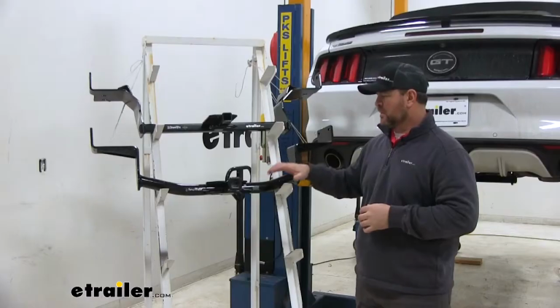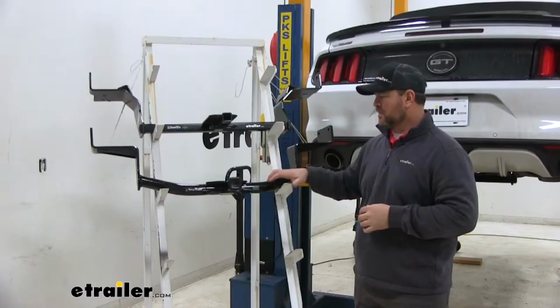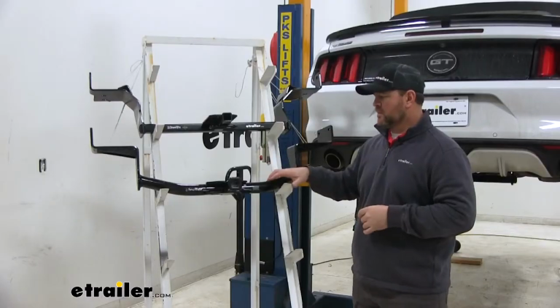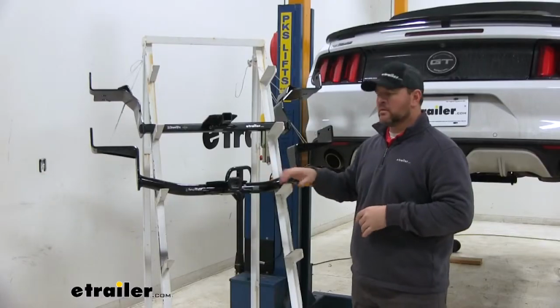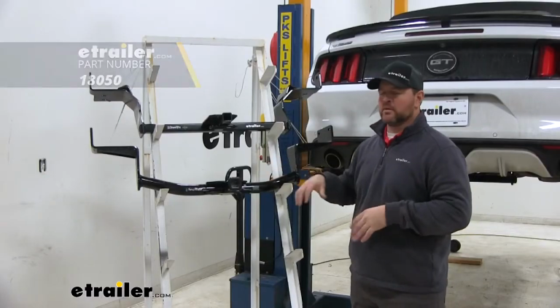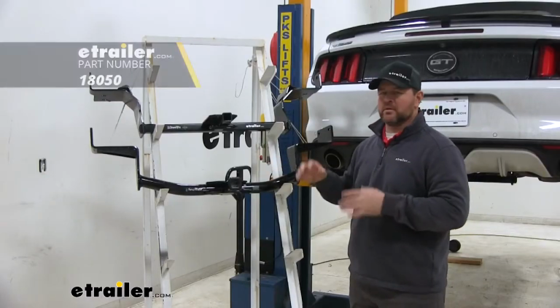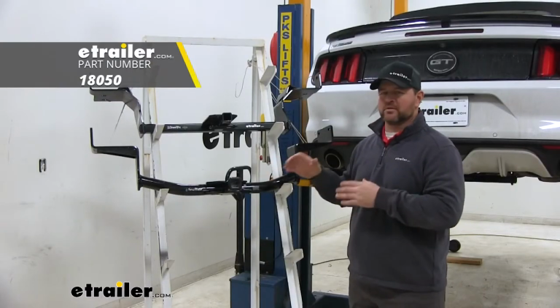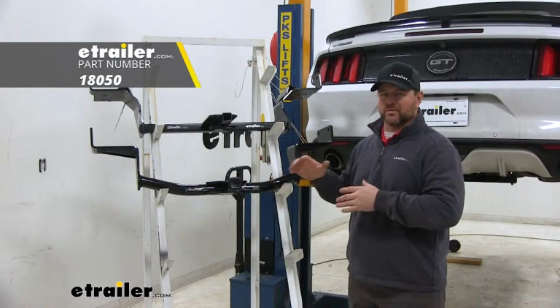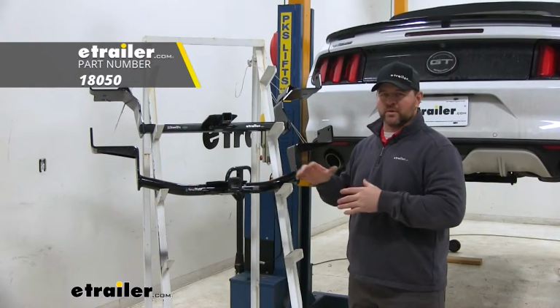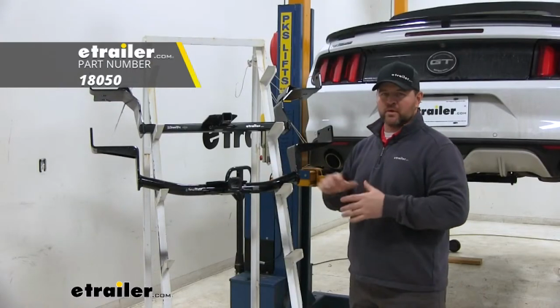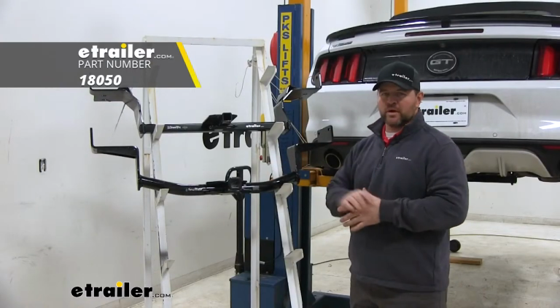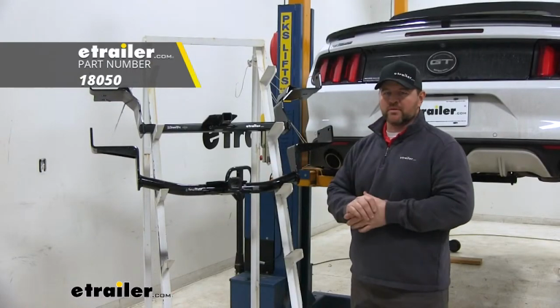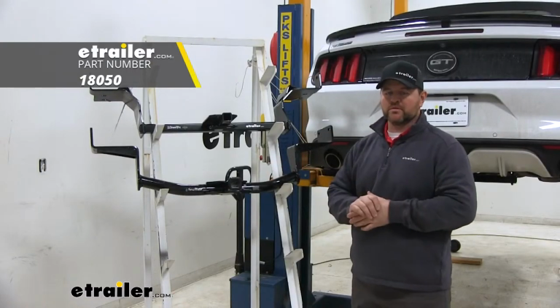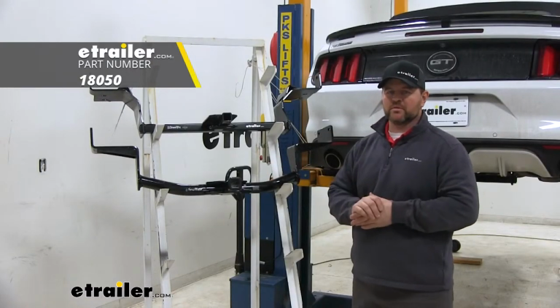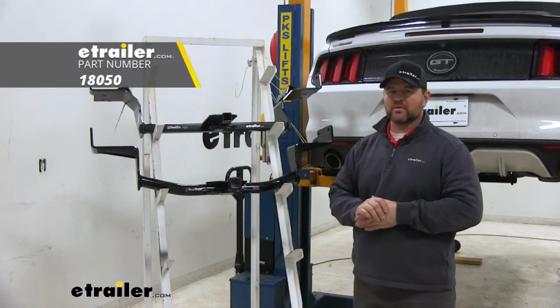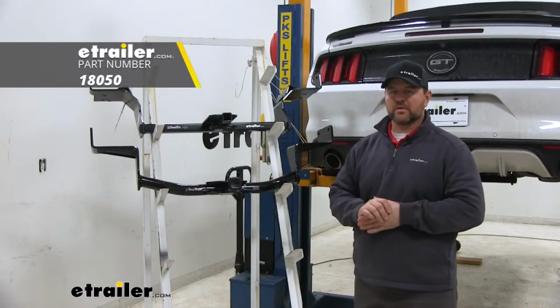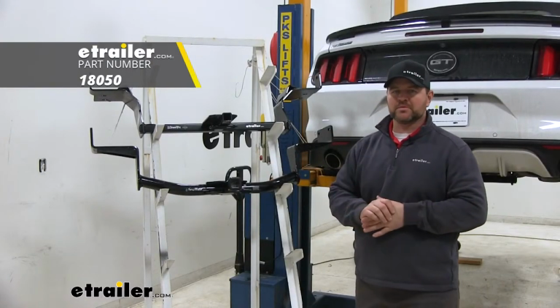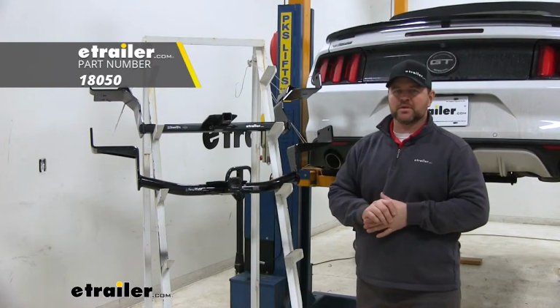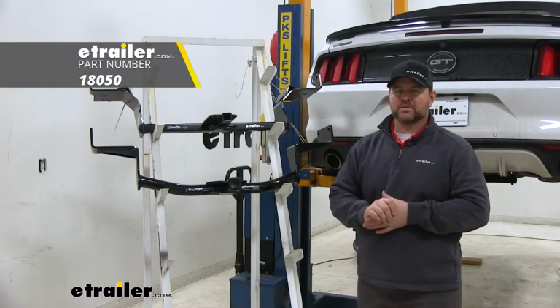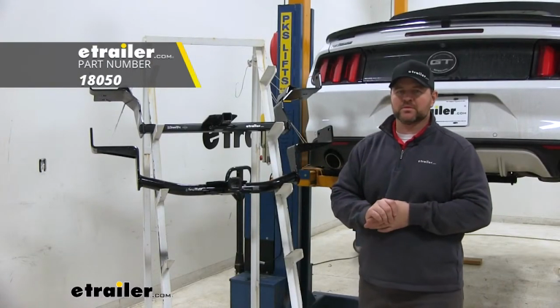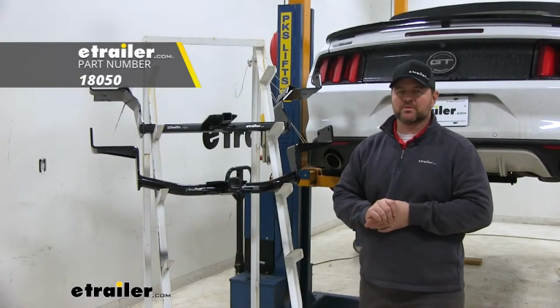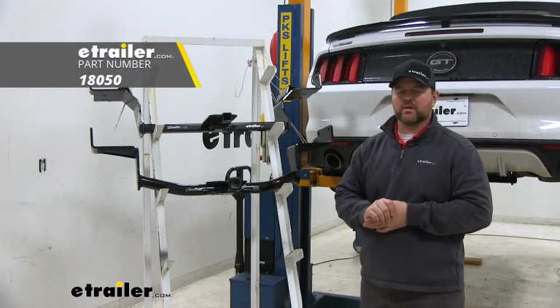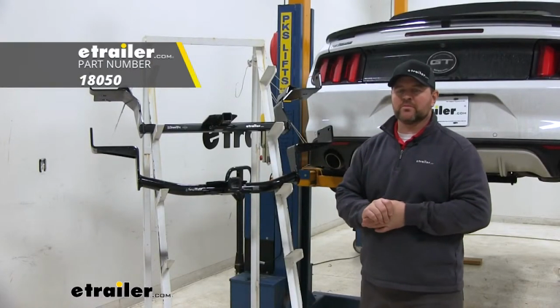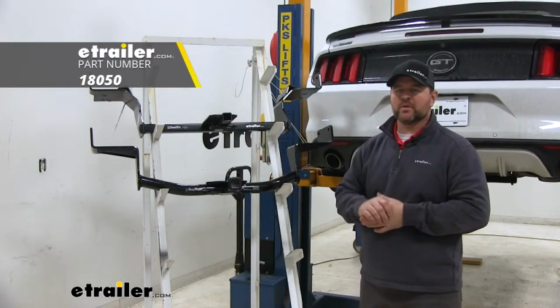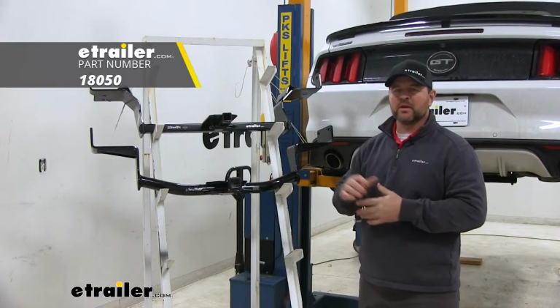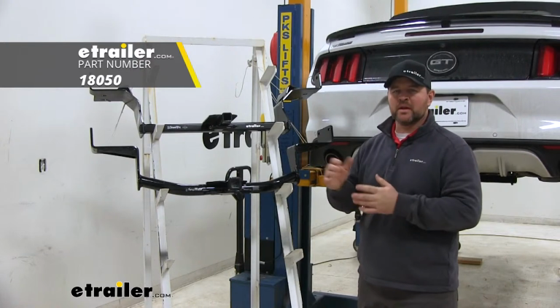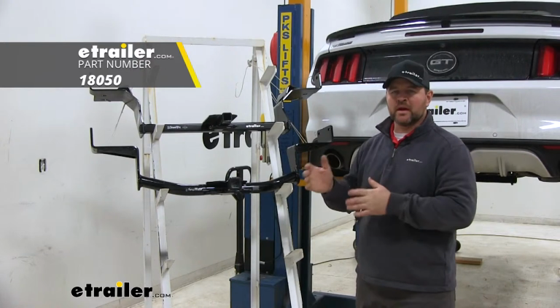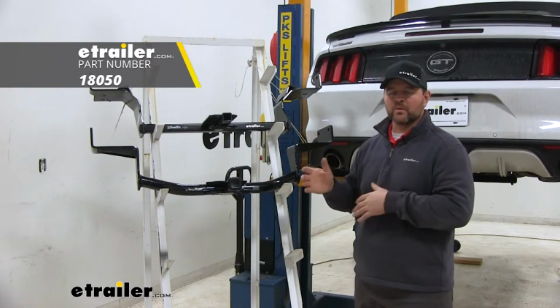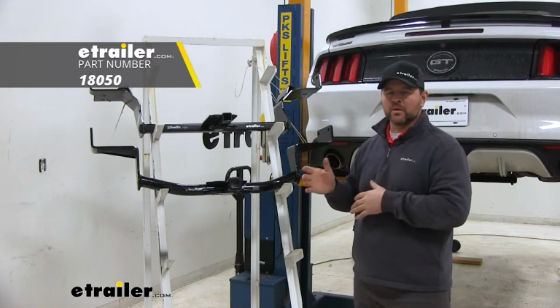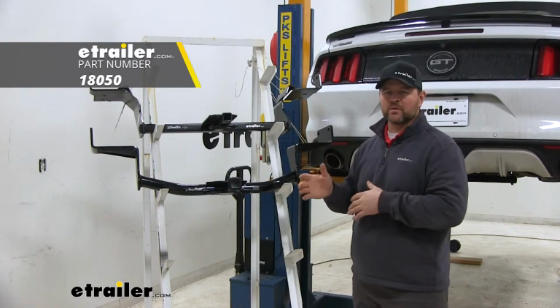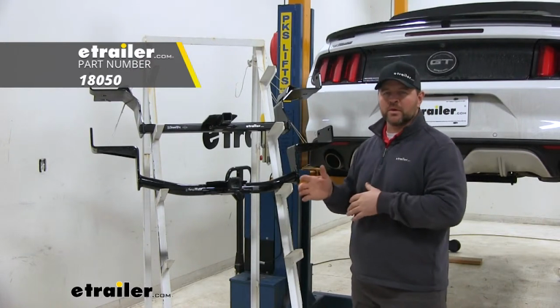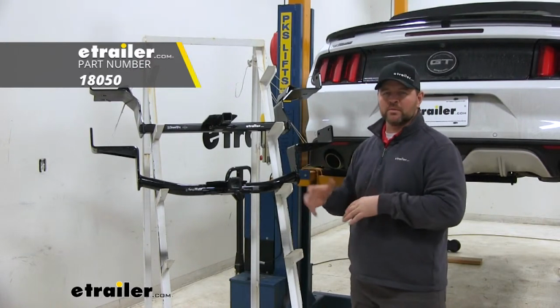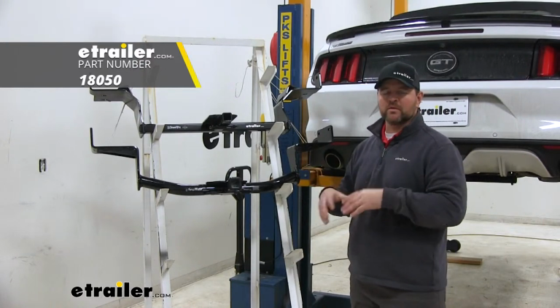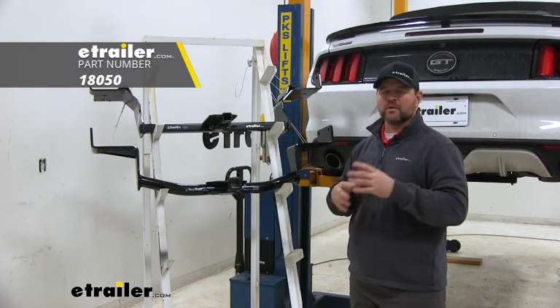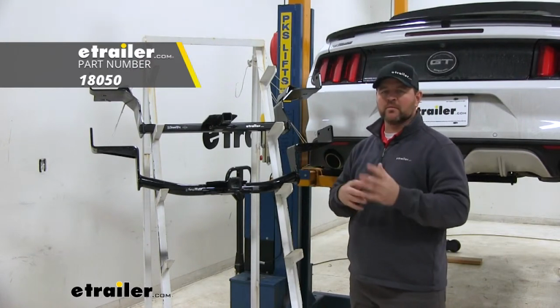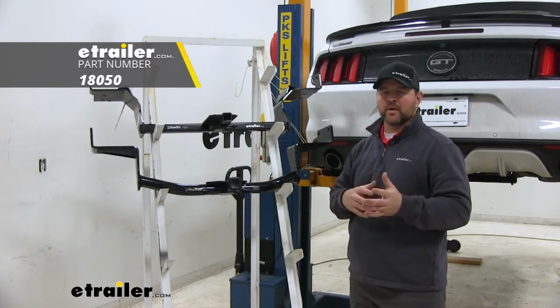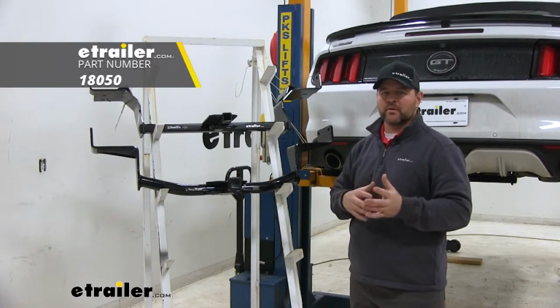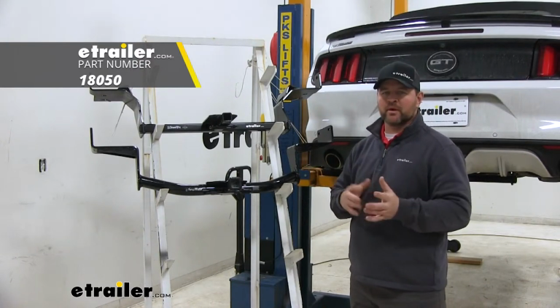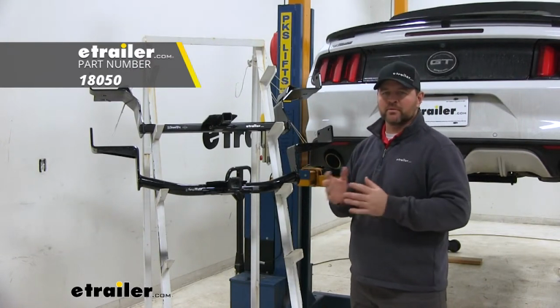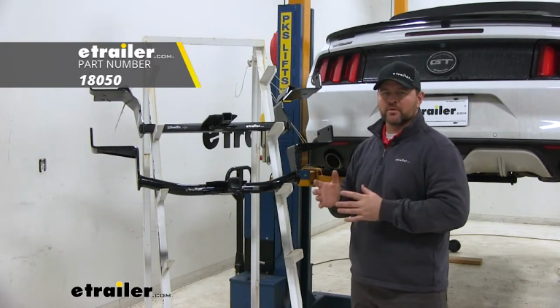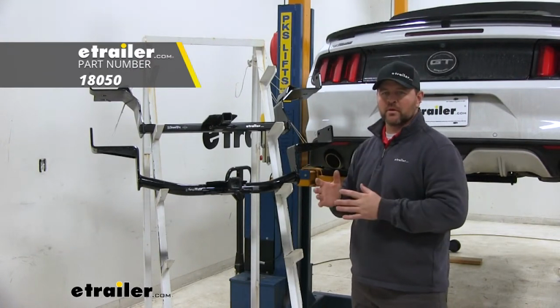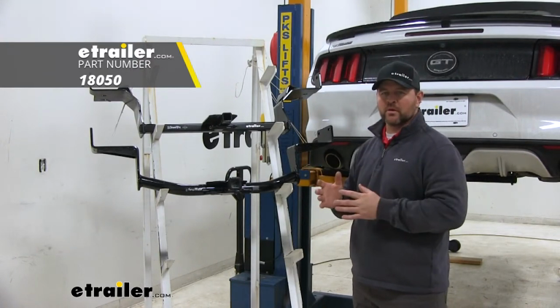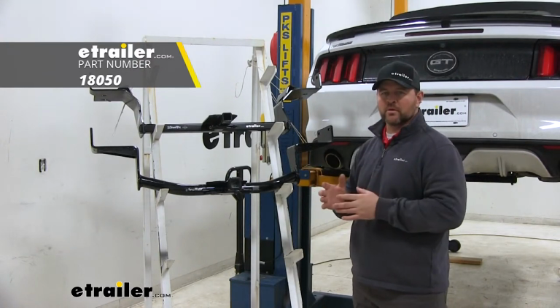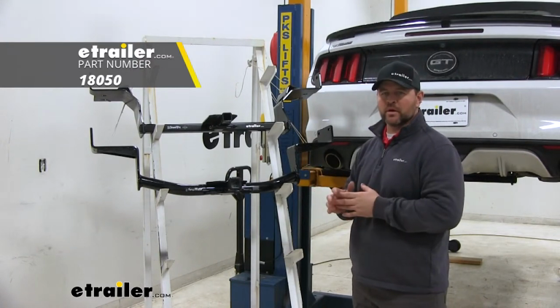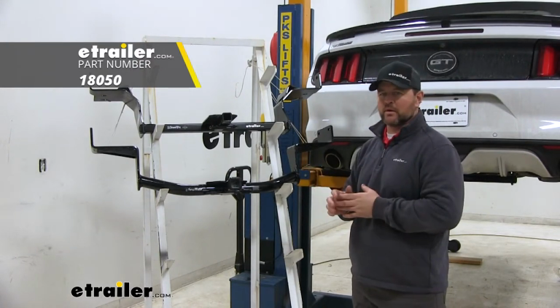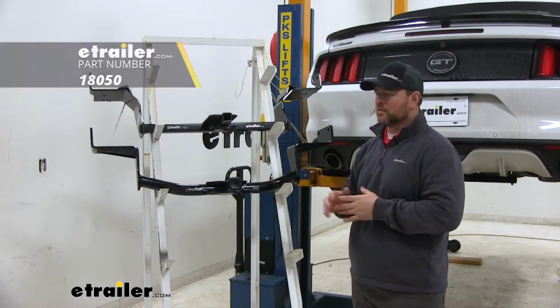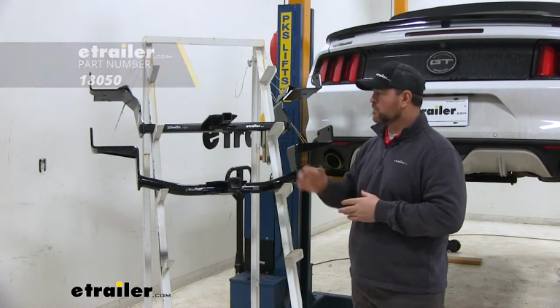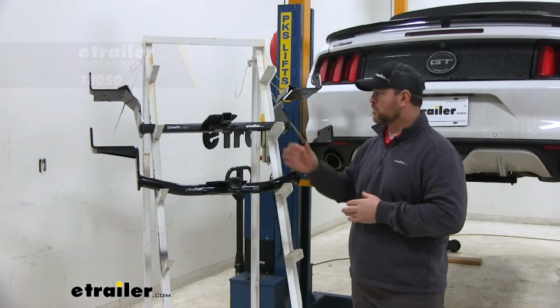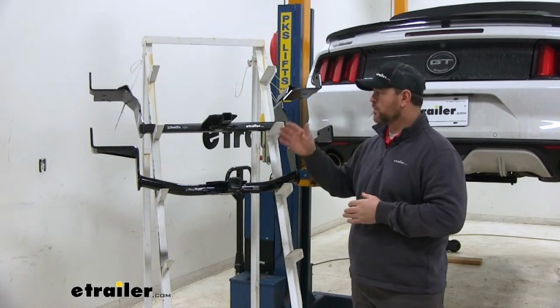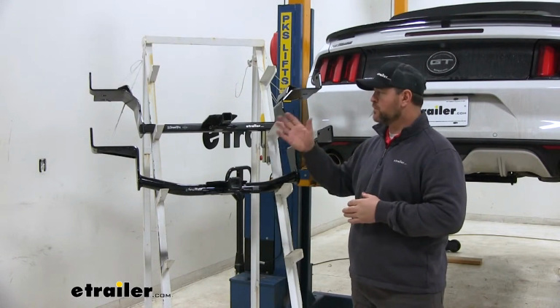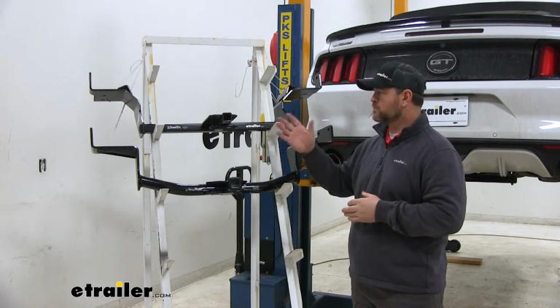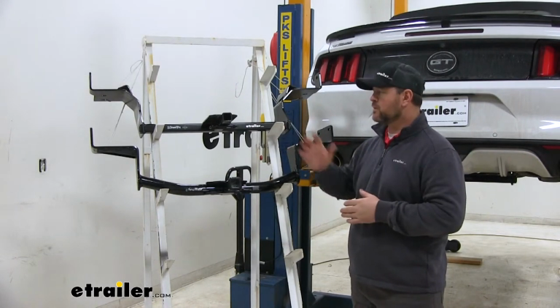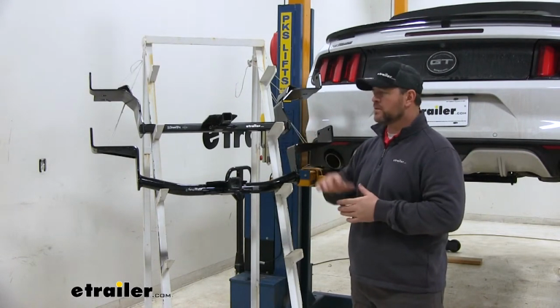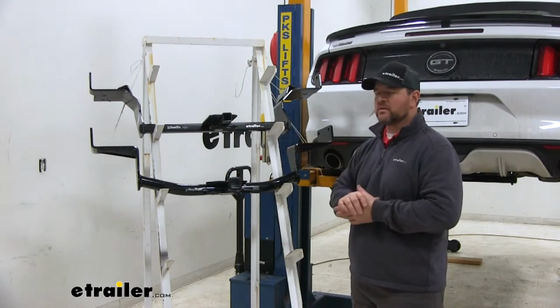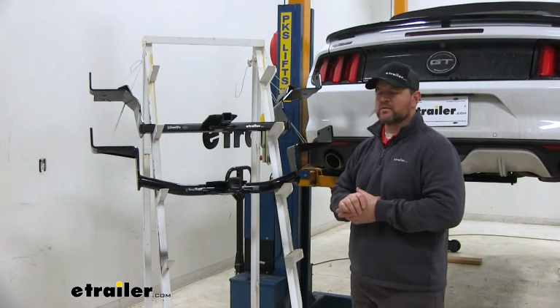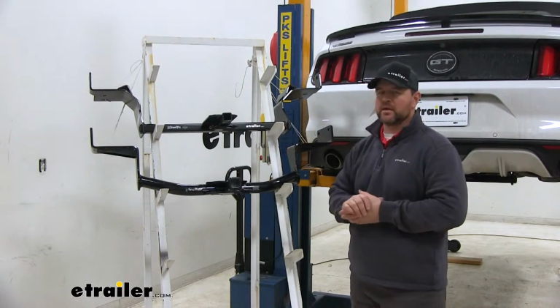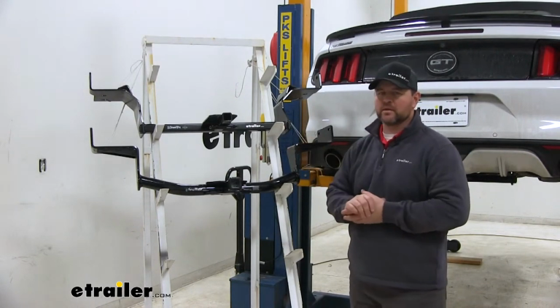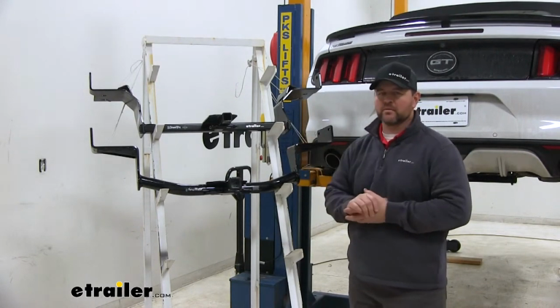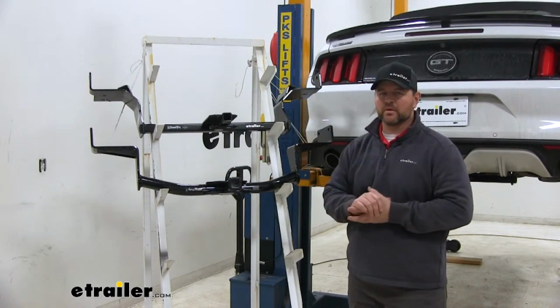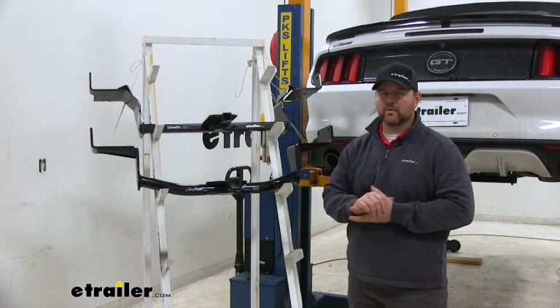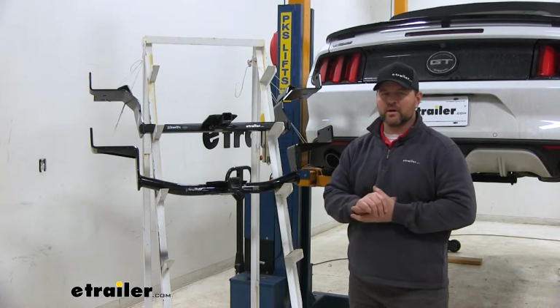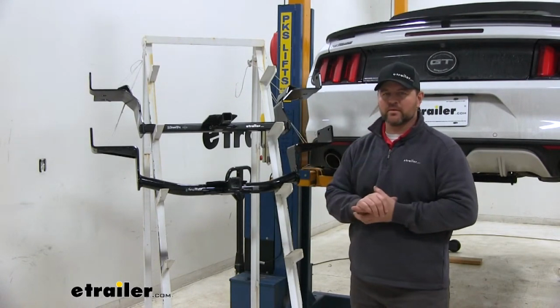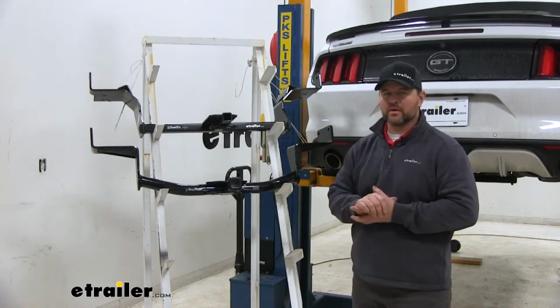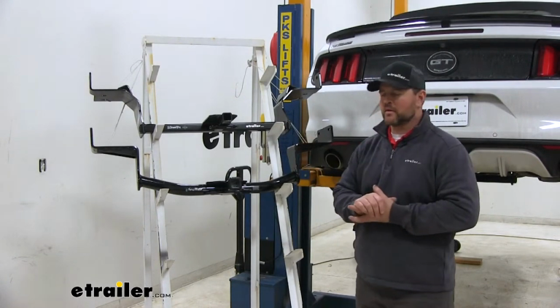CURT is going to require the use of a stabilization strap for non-wheel loads like your bike racks and cargo carriers, where your Draw-Tite is not going to require that.